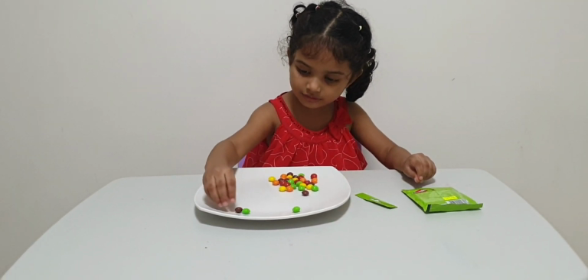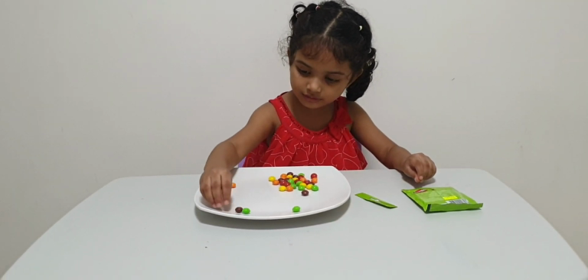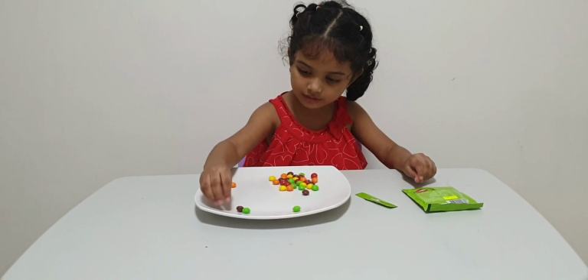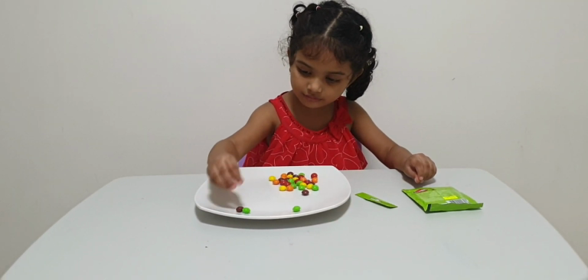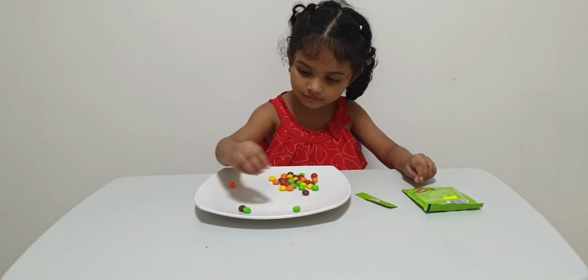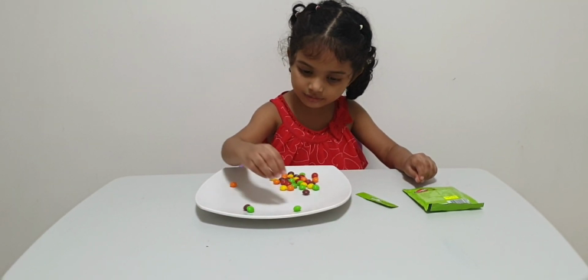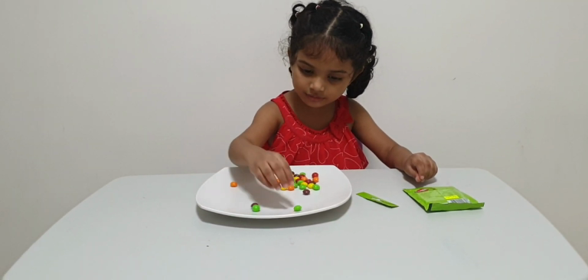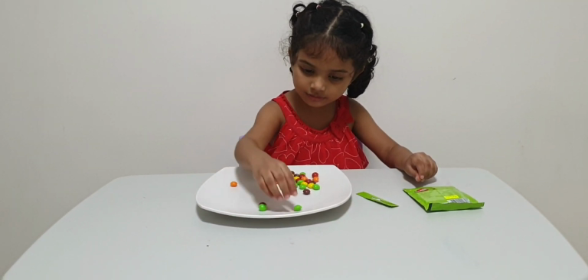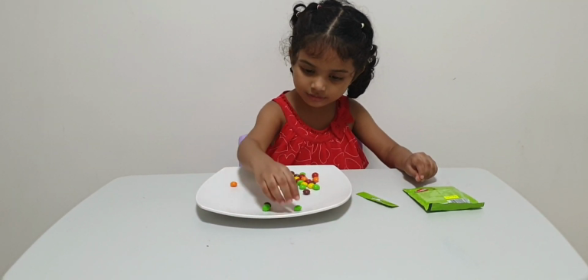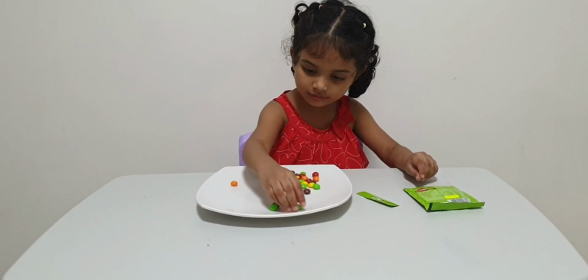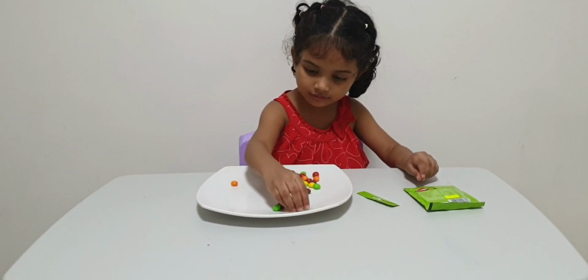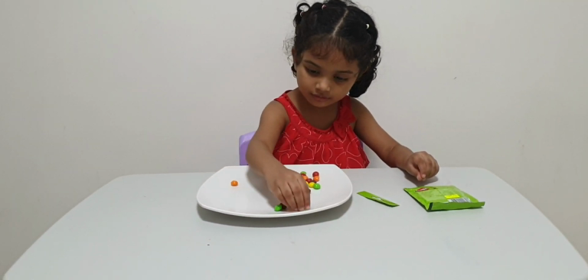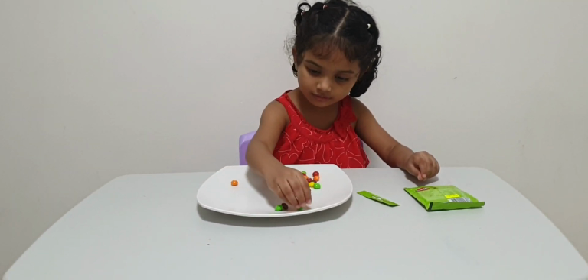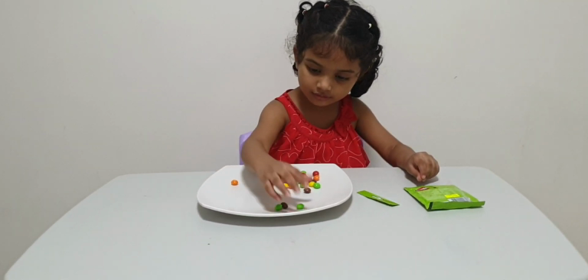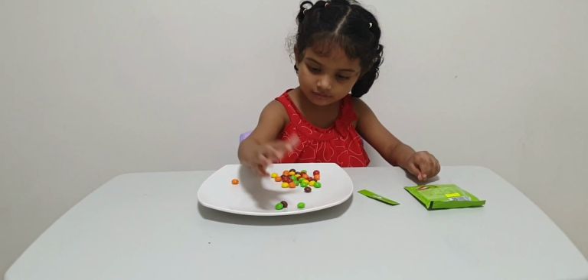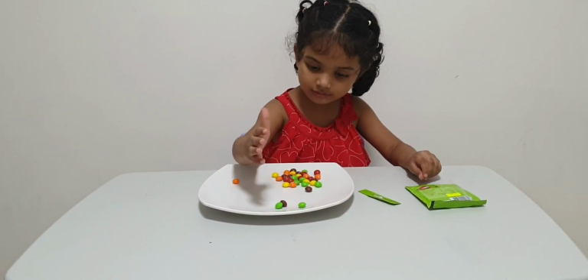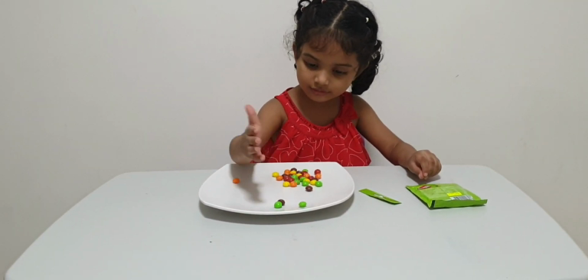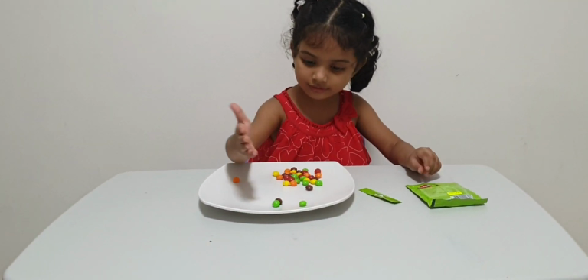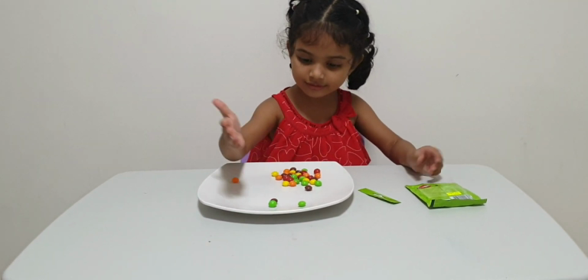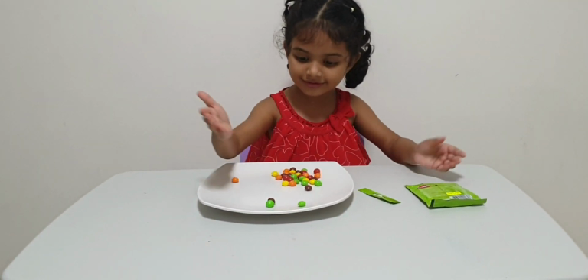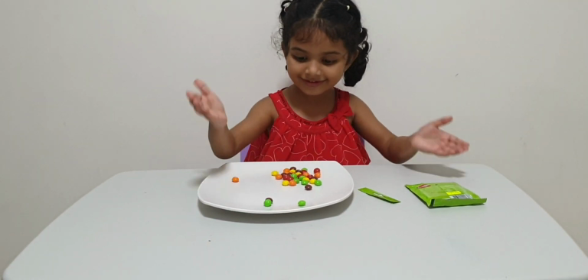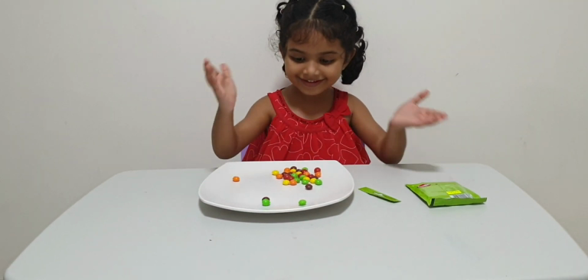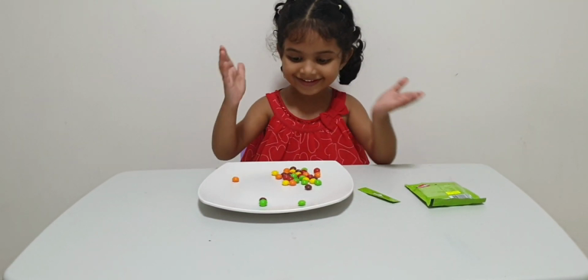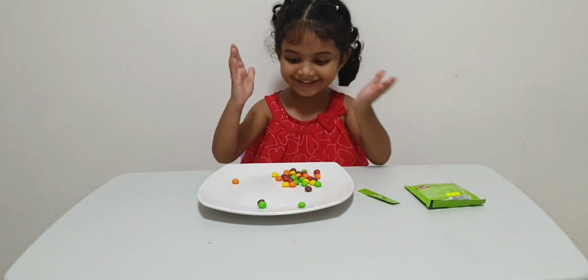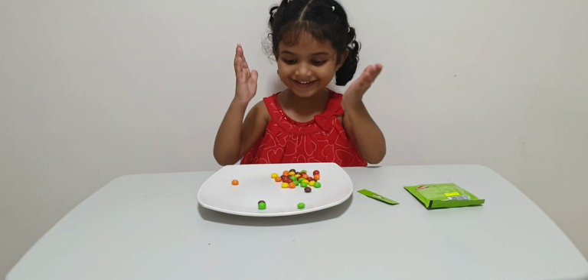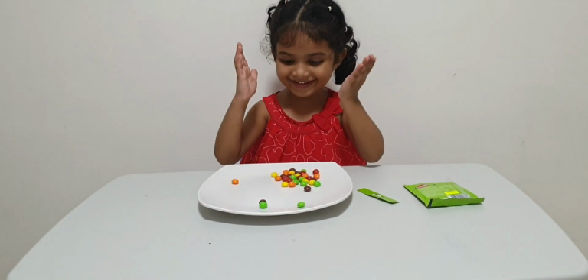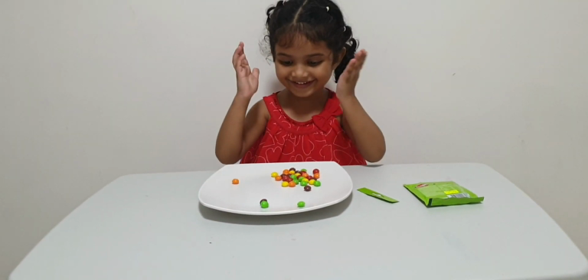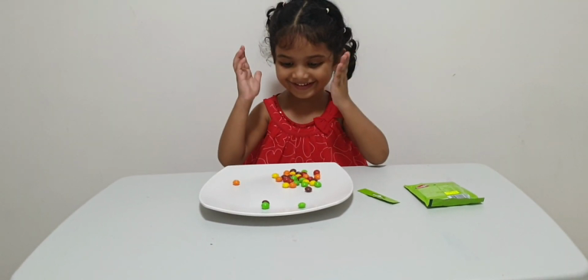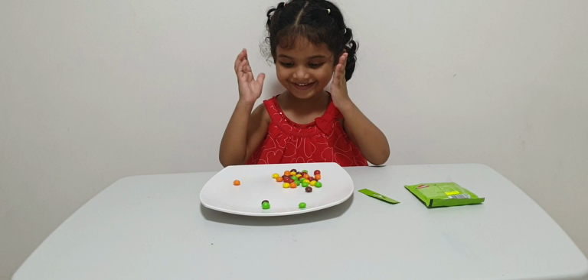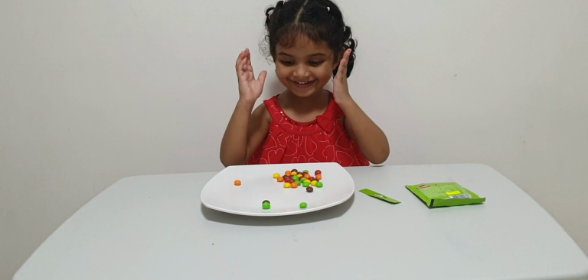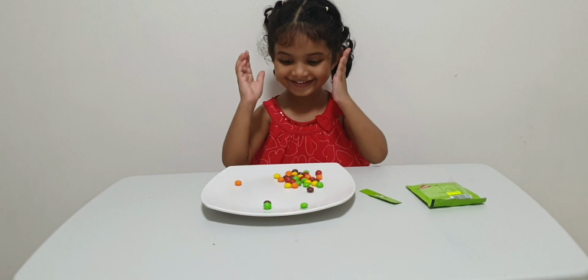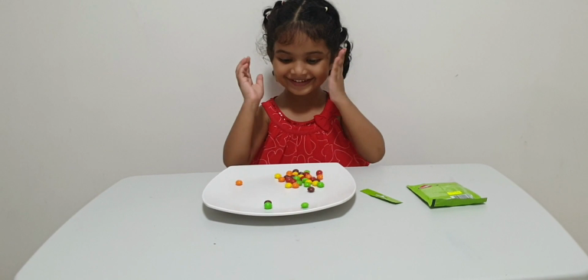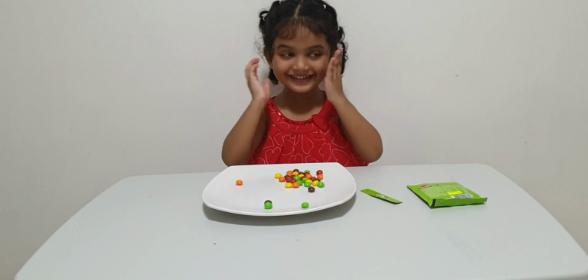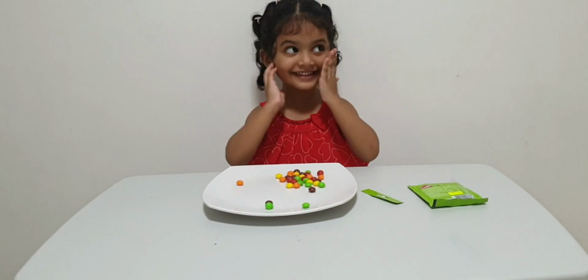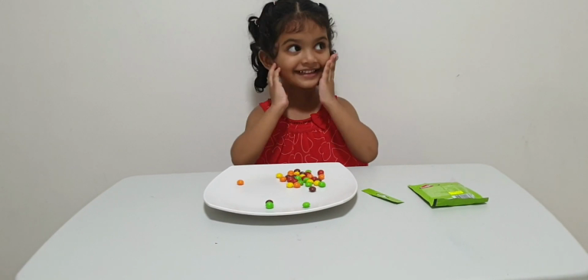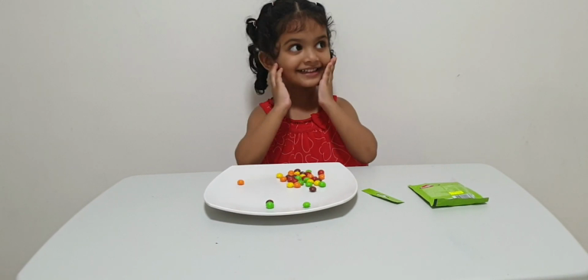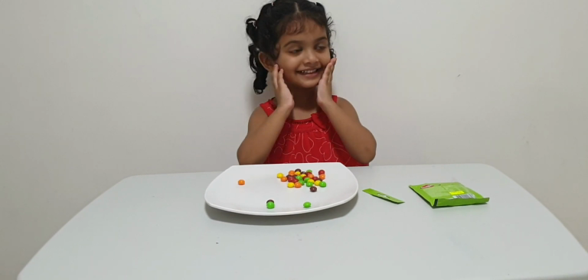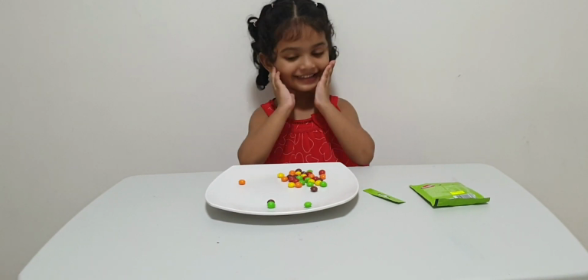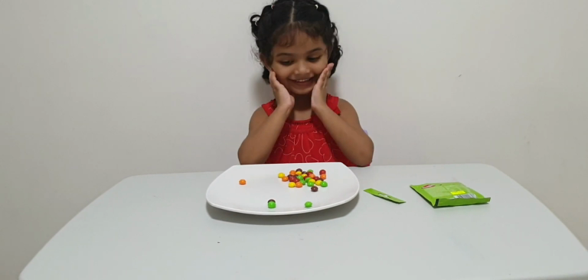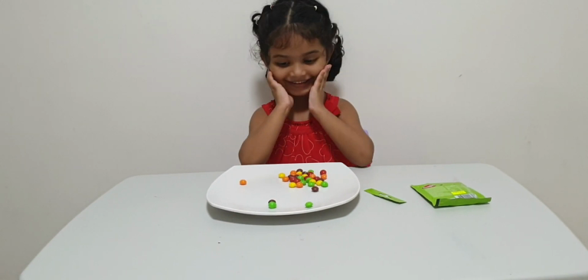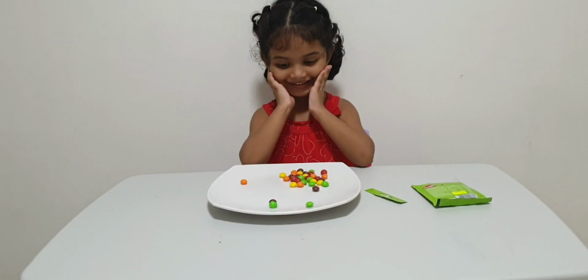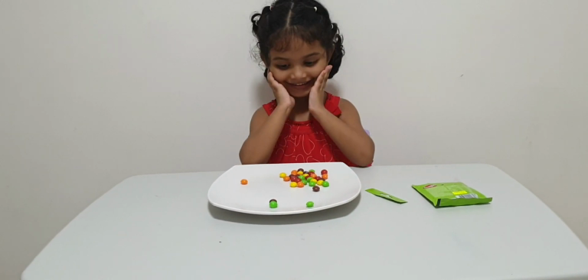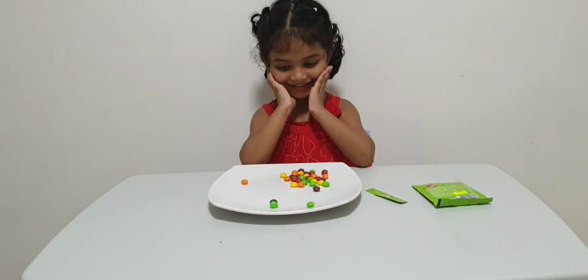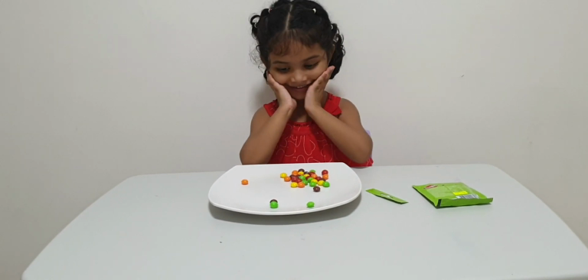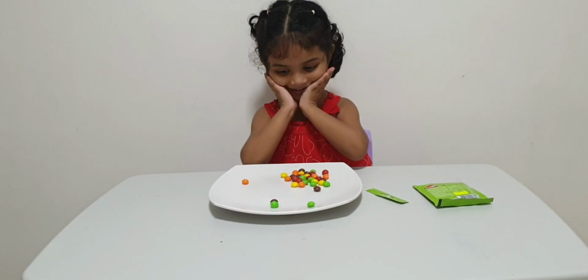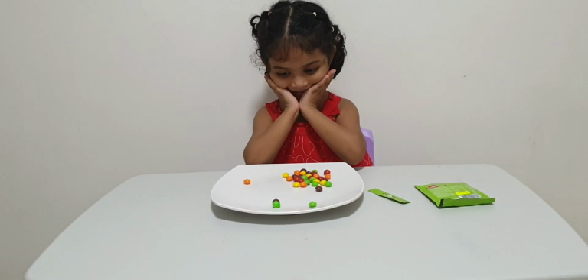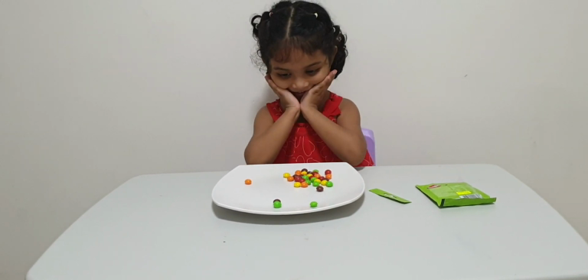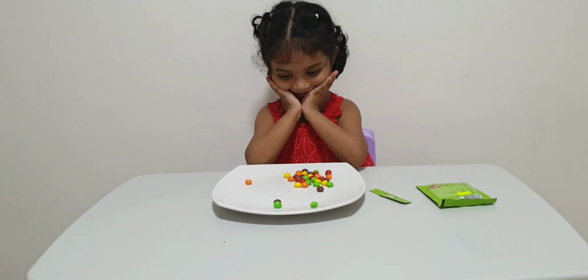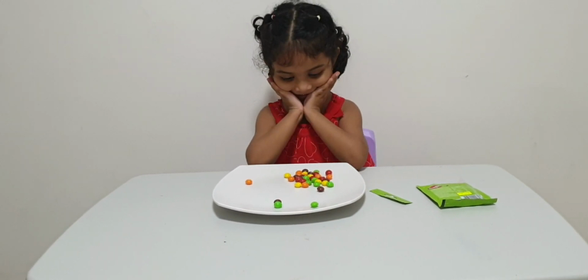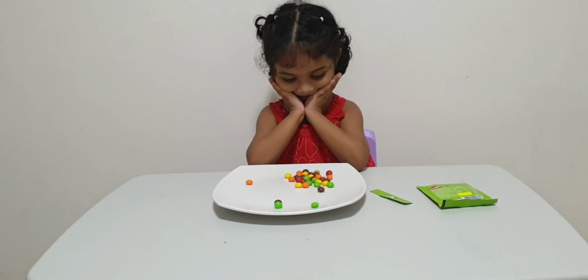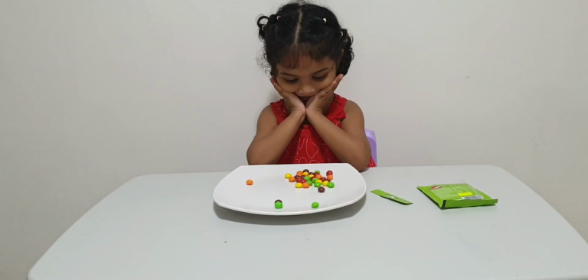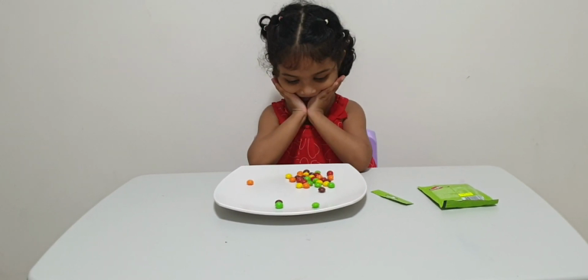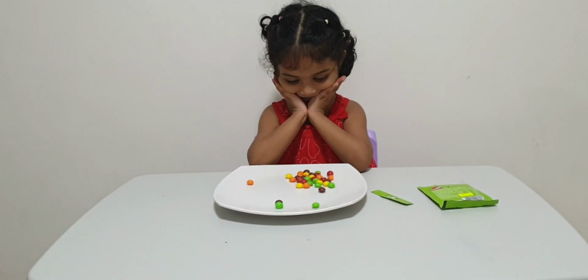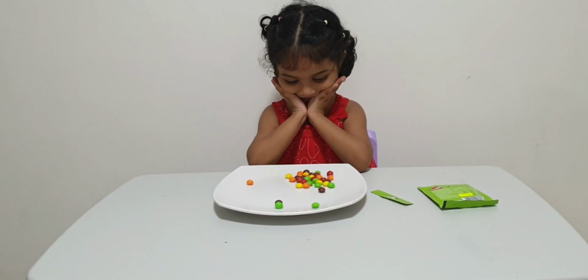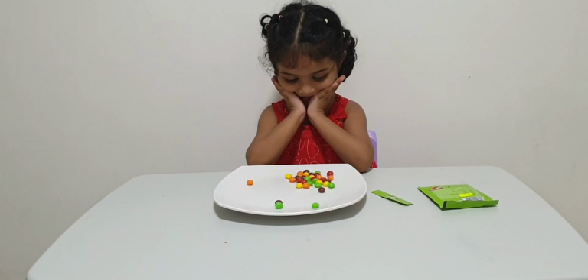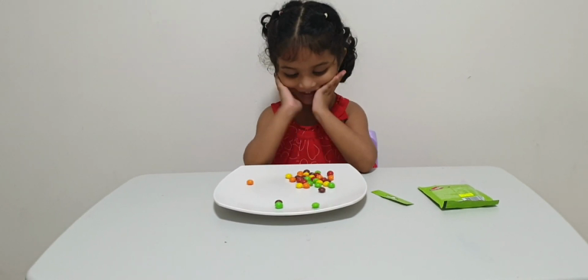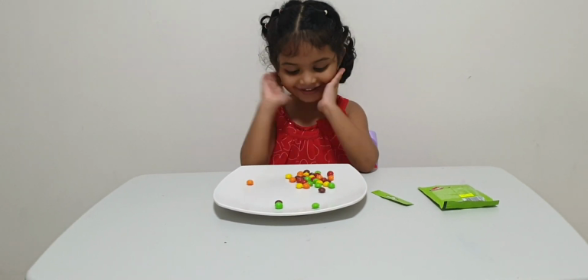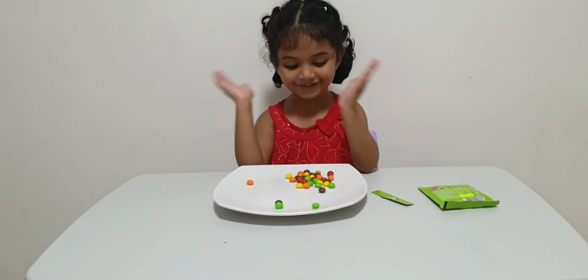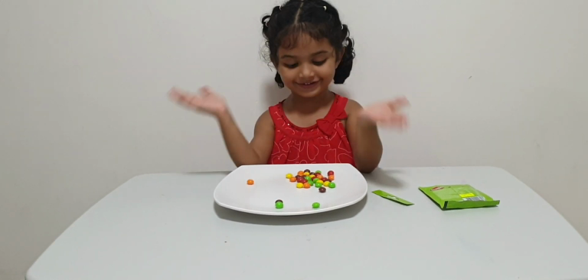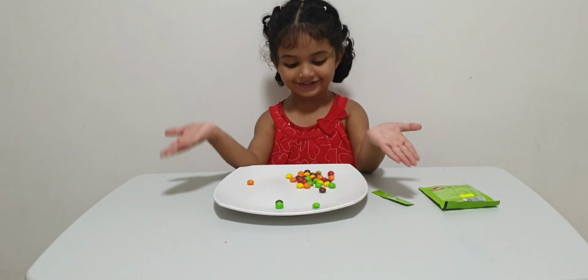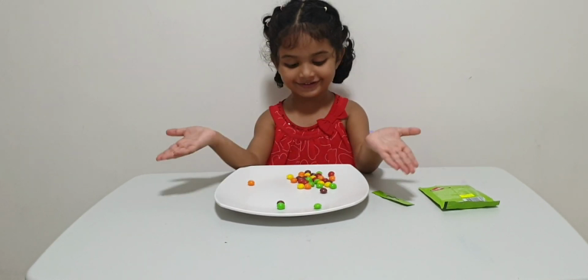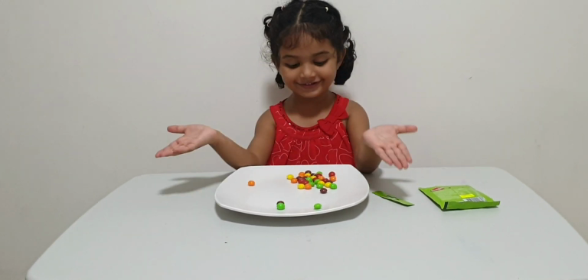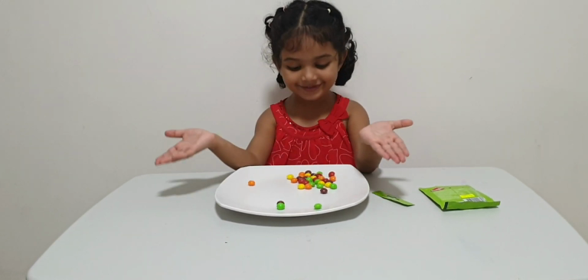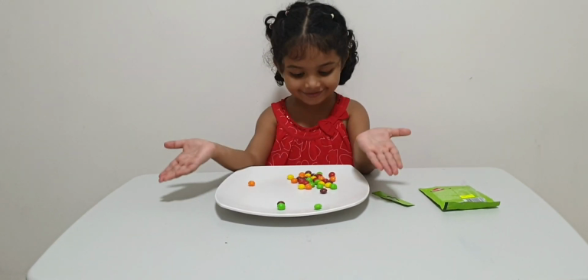Round and round, round and round, round and round.